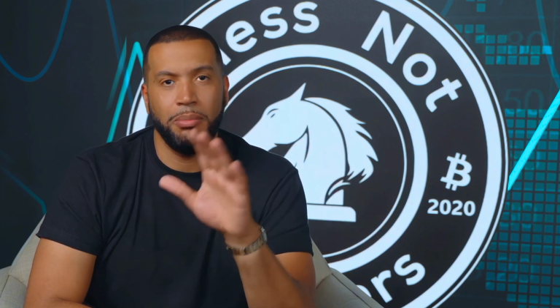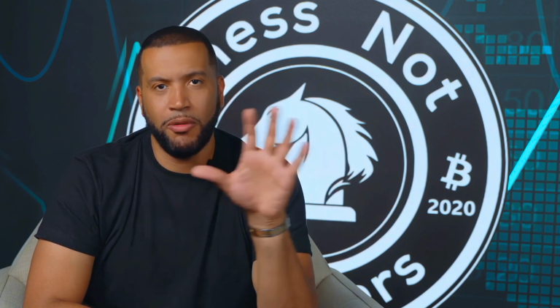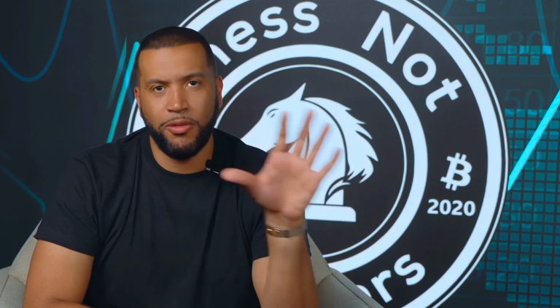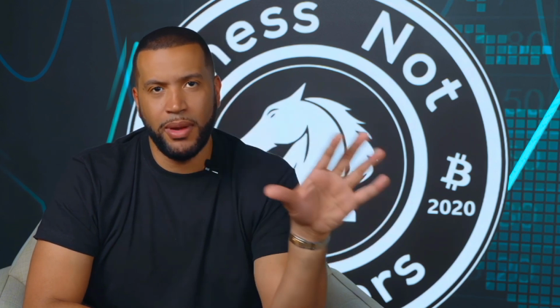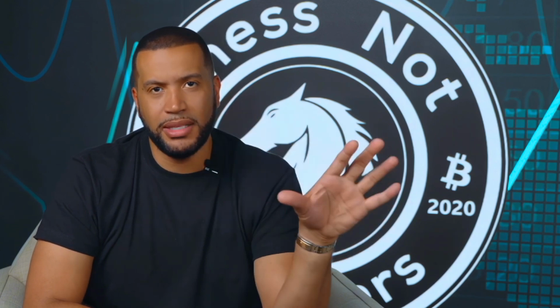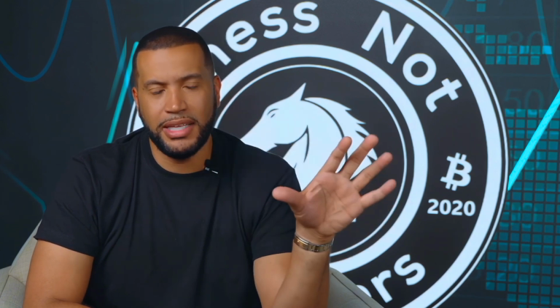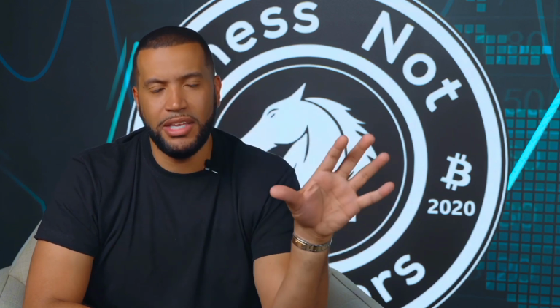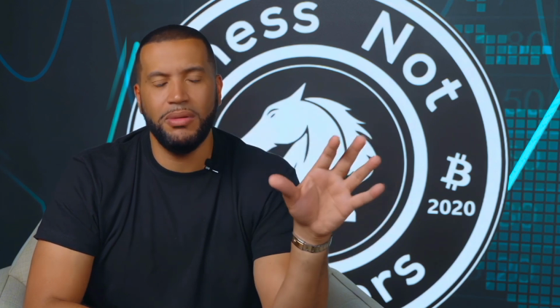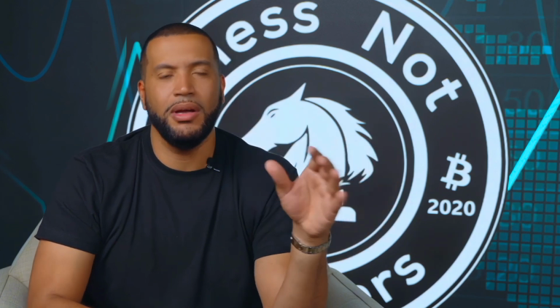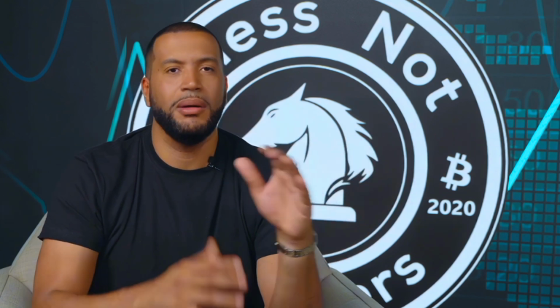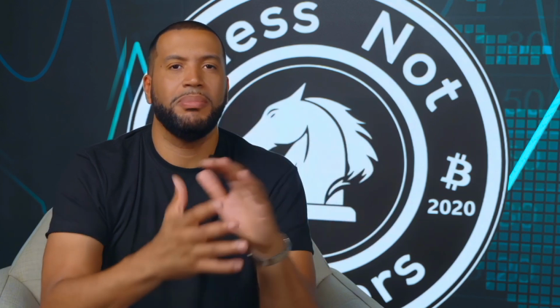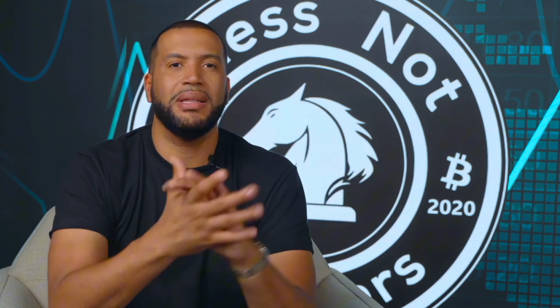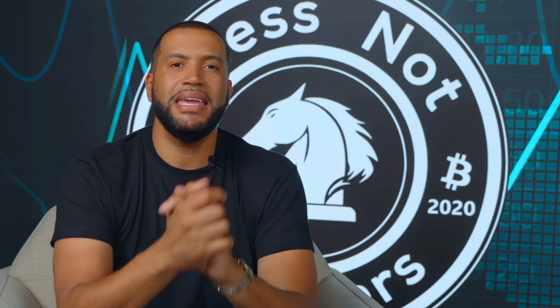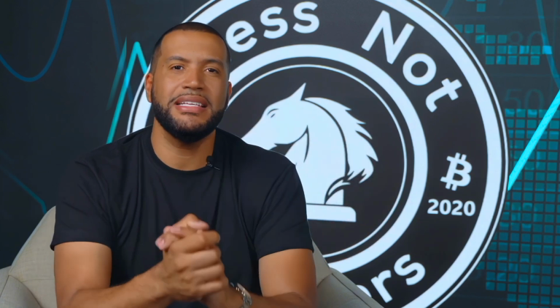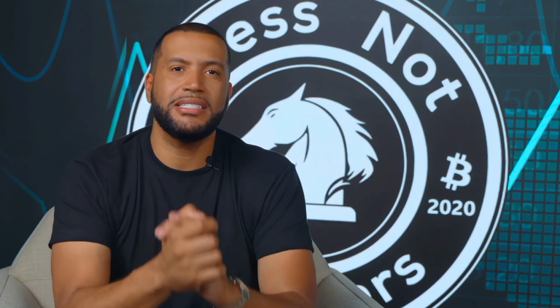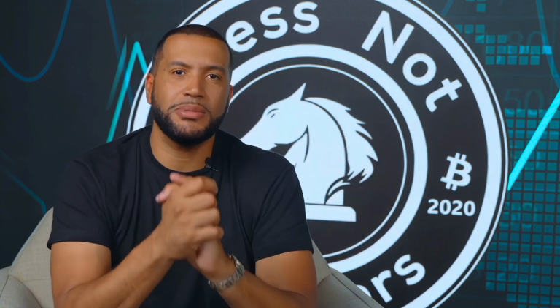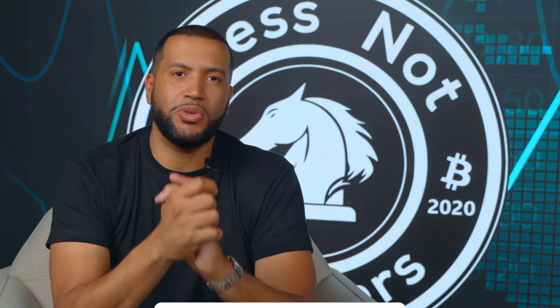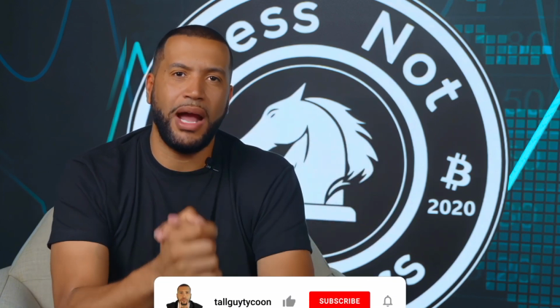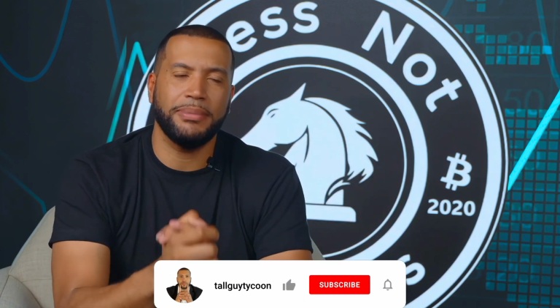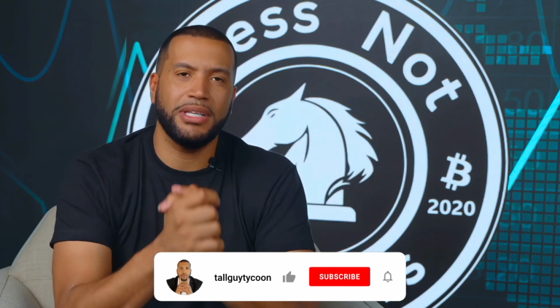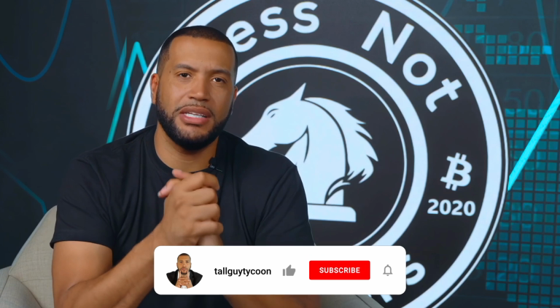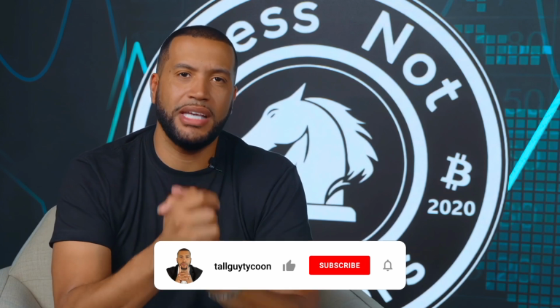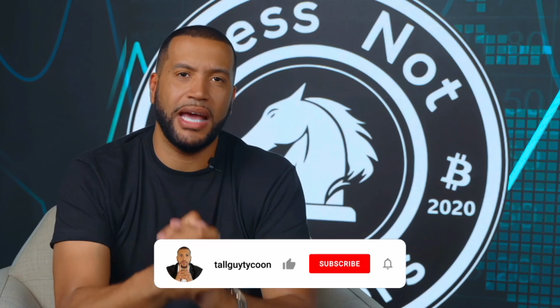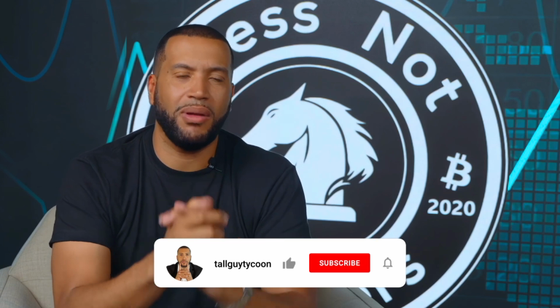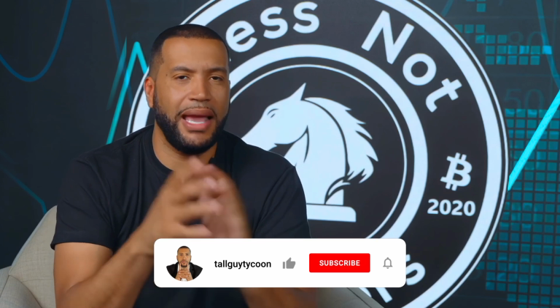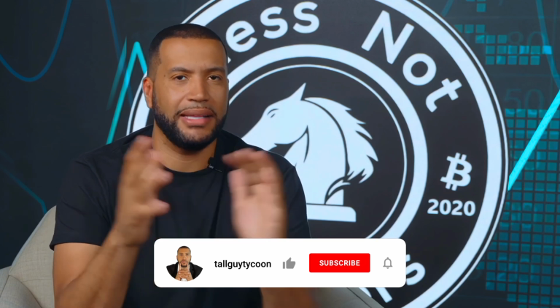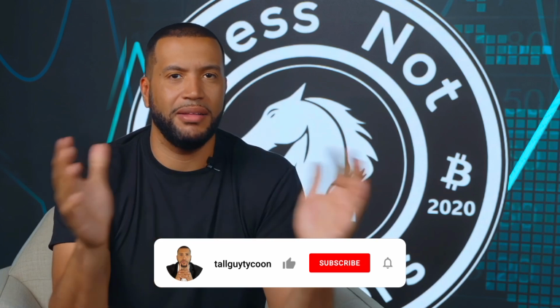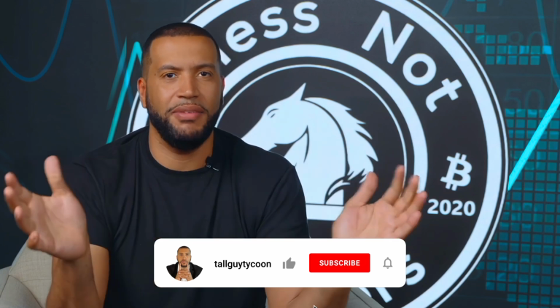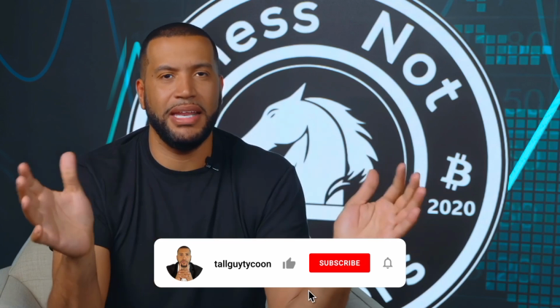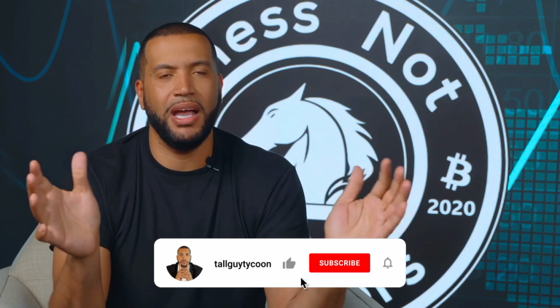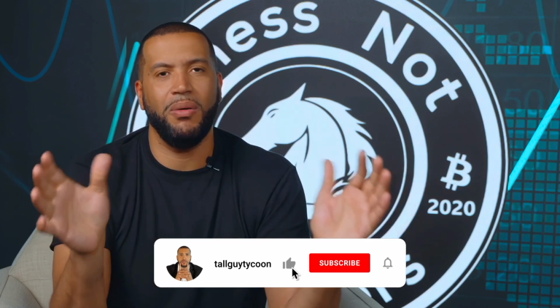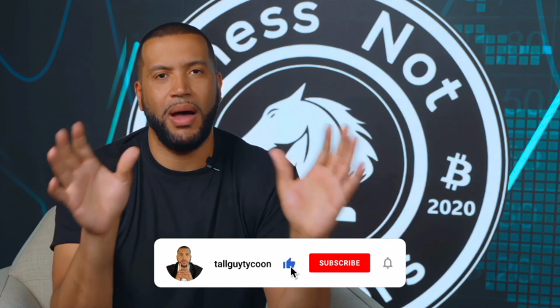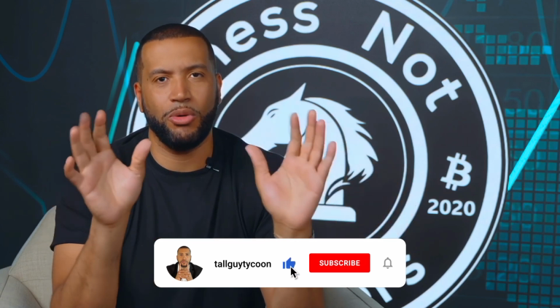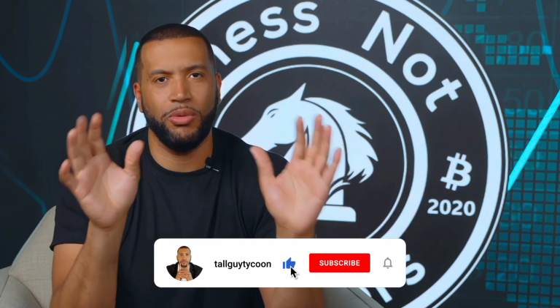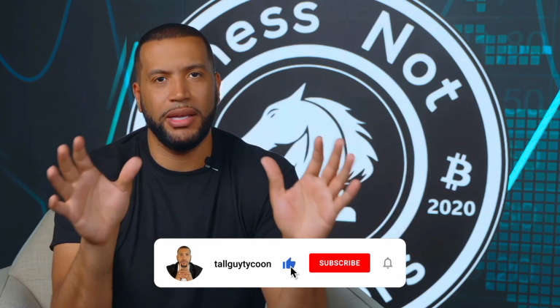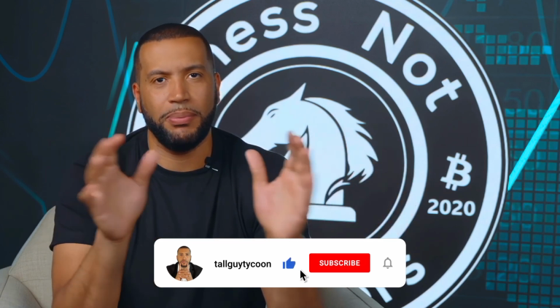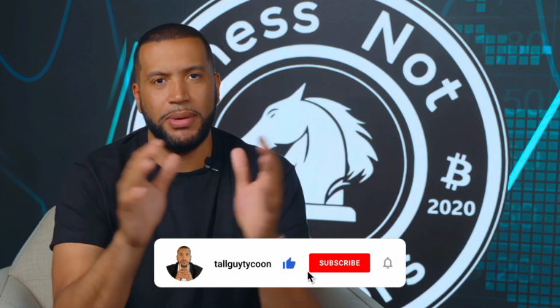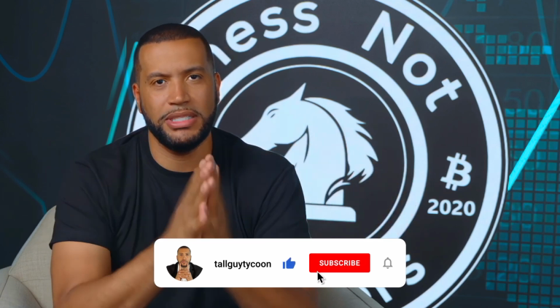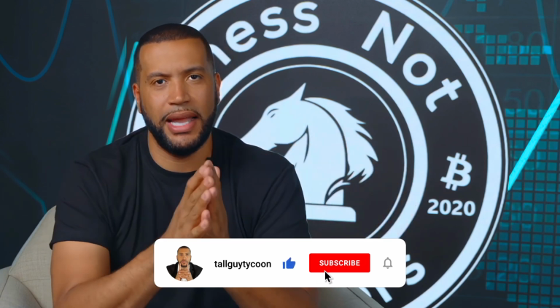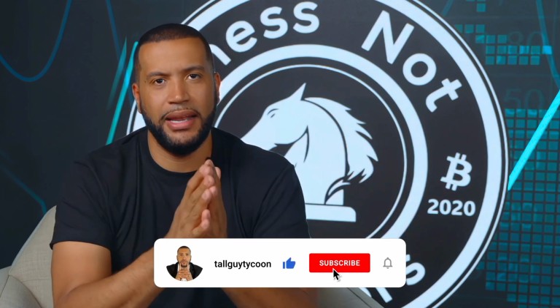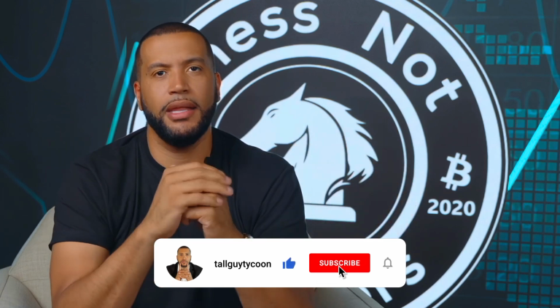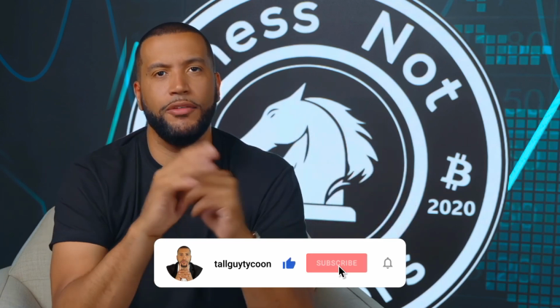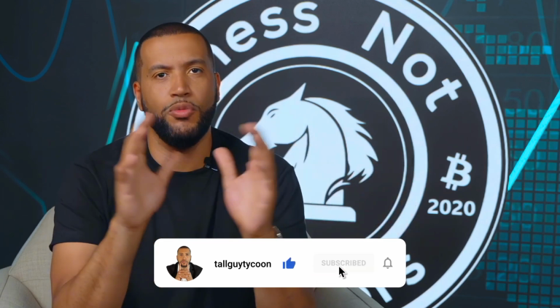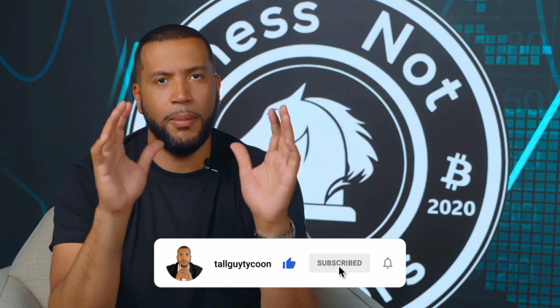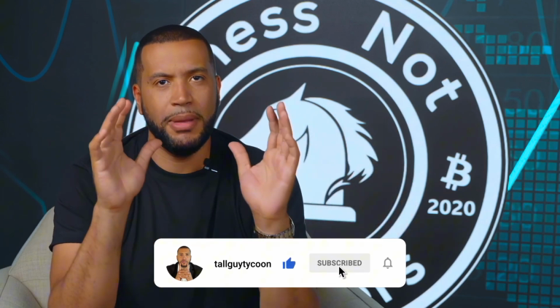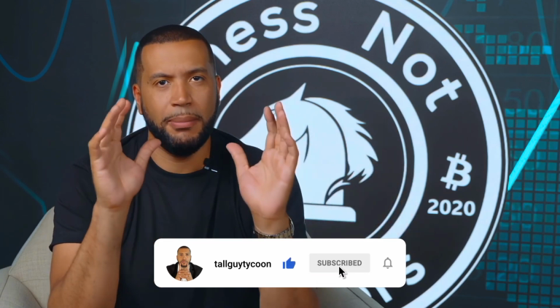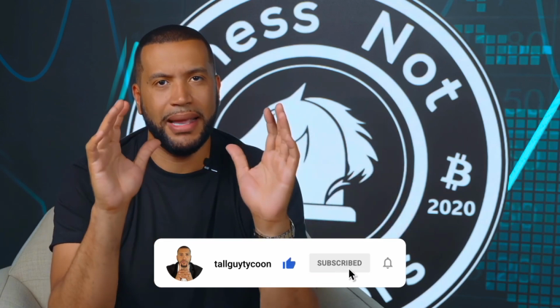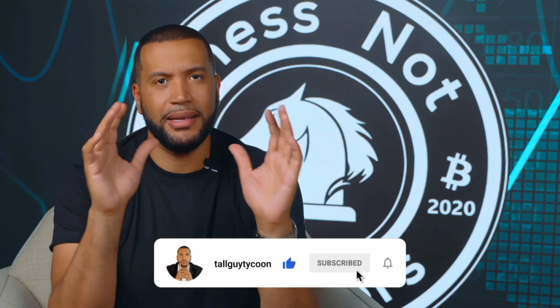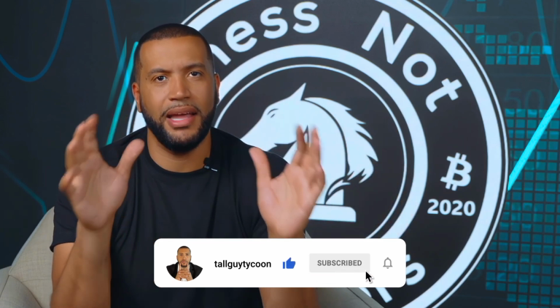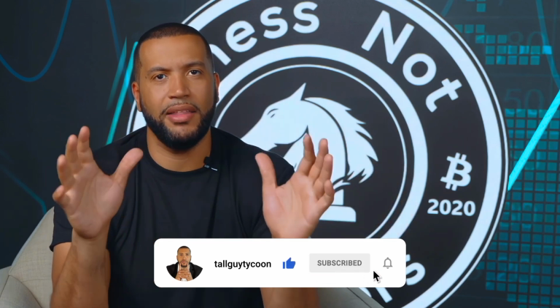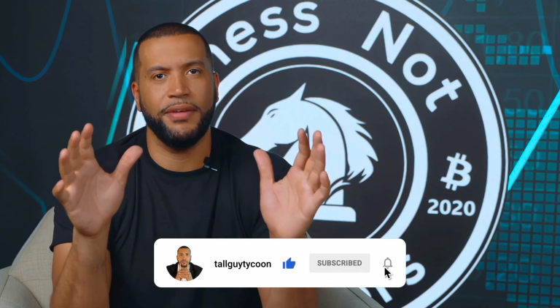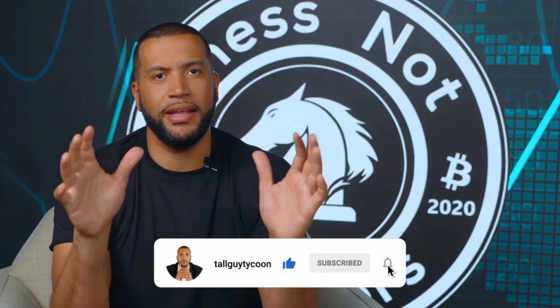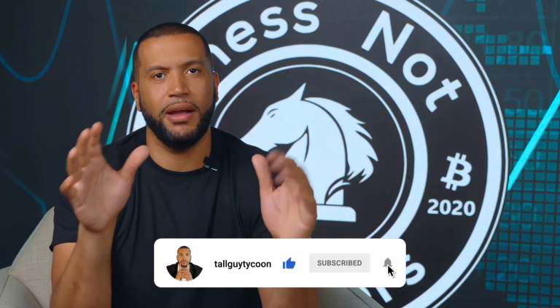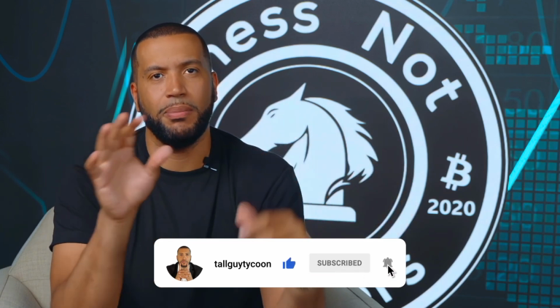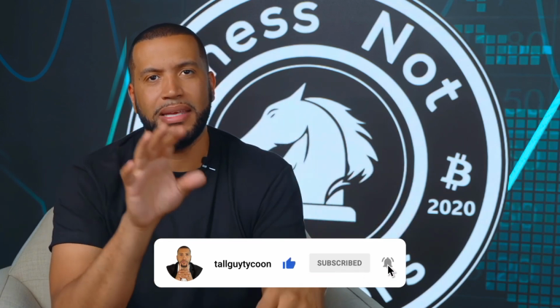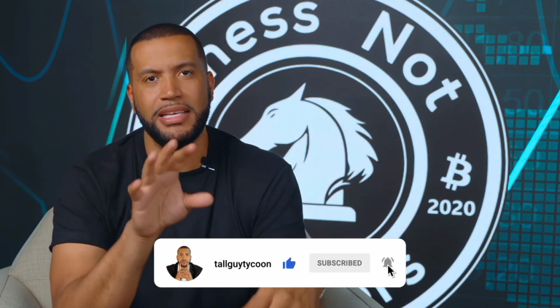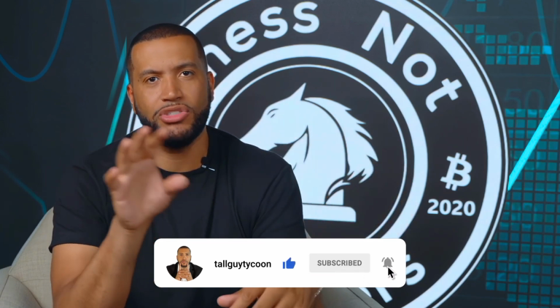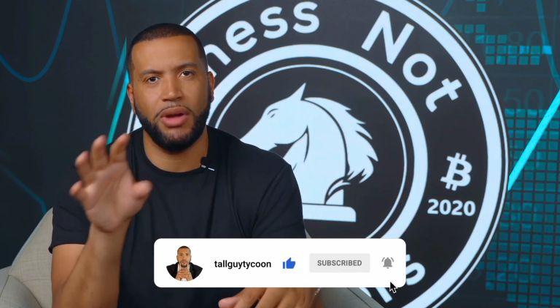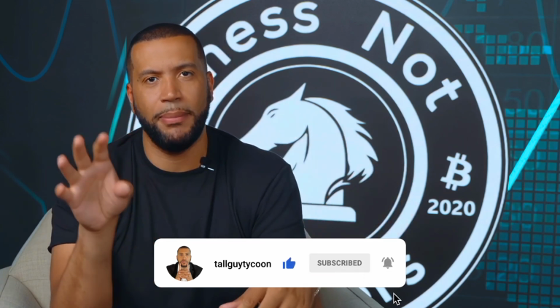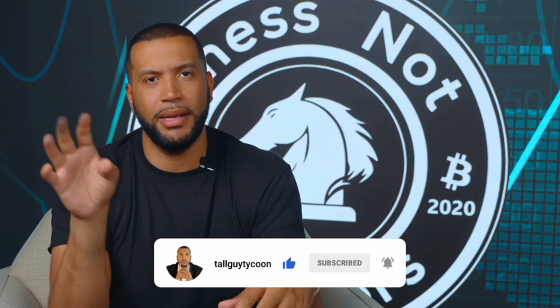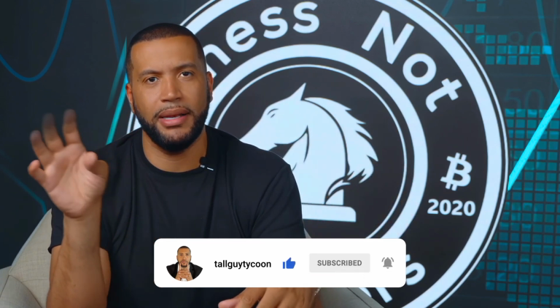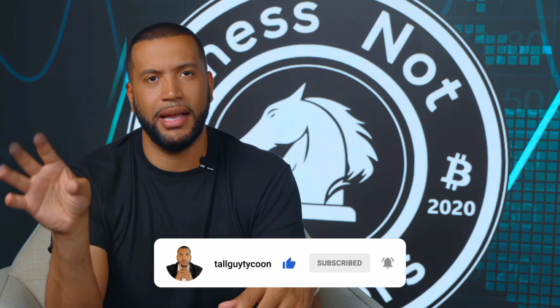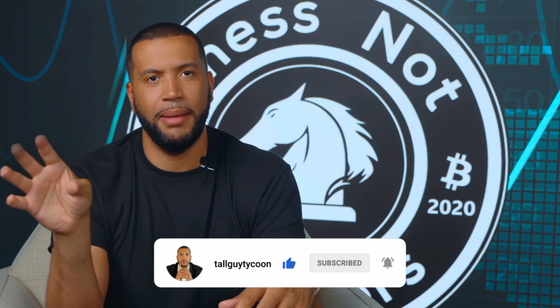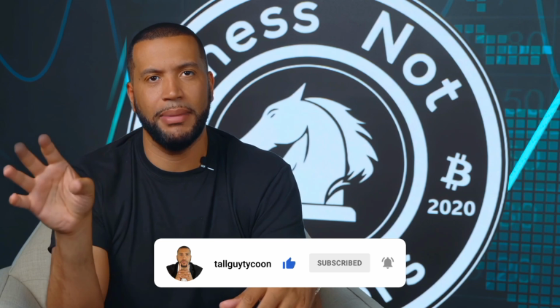Before we continue, please subscribe to the channel and like the video. I would really appreciate it. If you want me to make another video, please drop it in the comments.